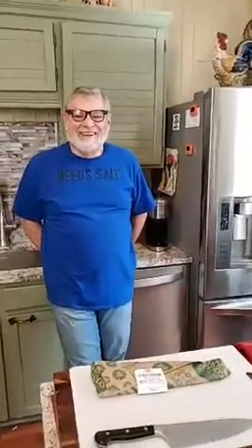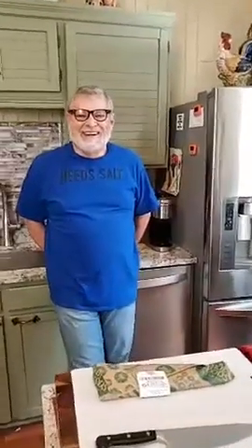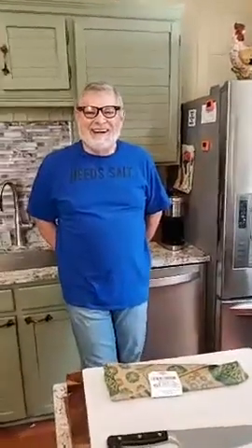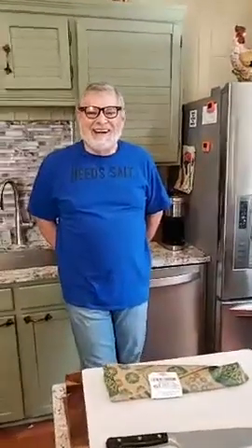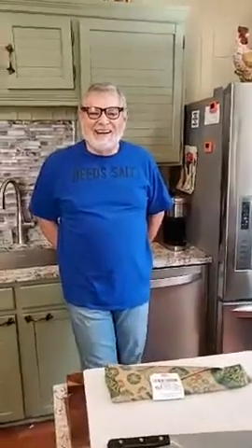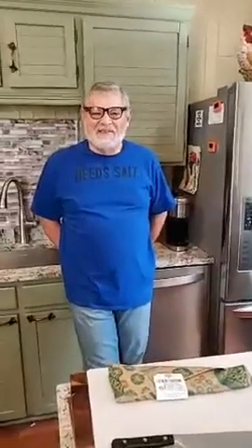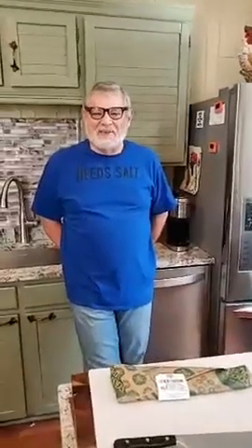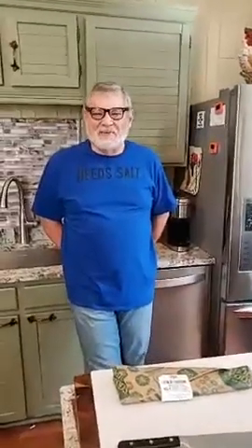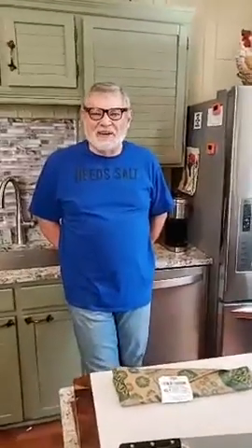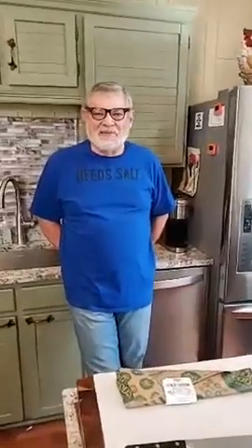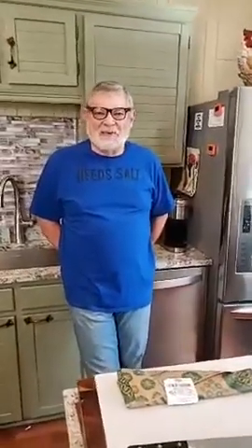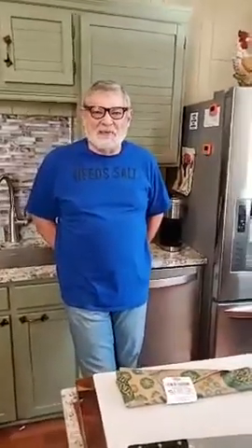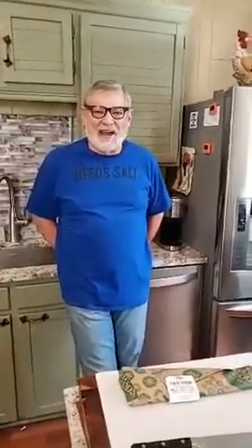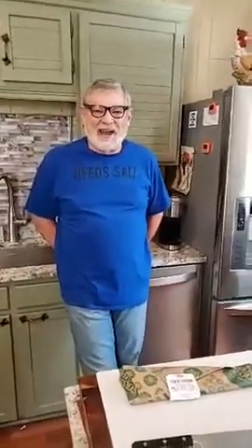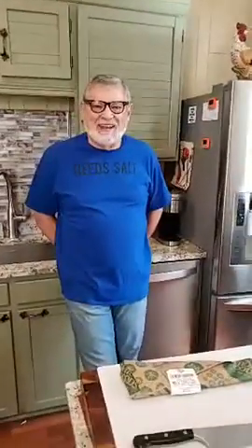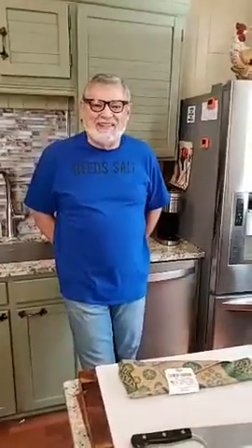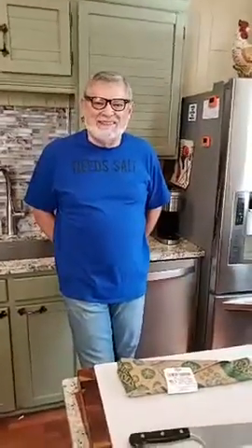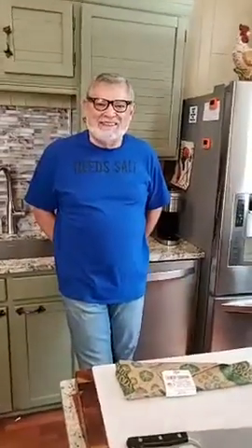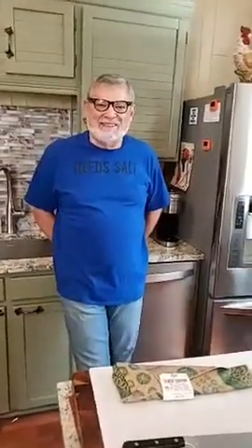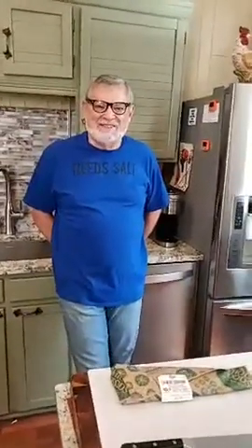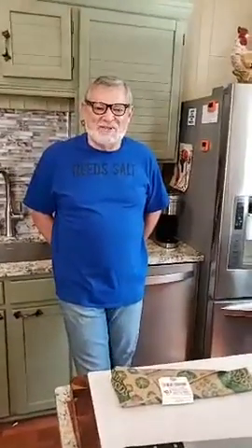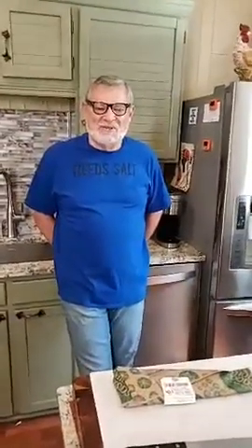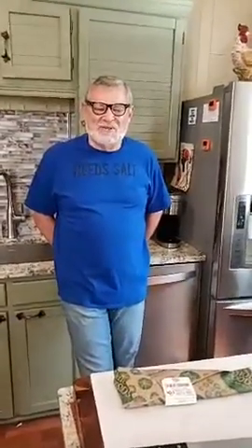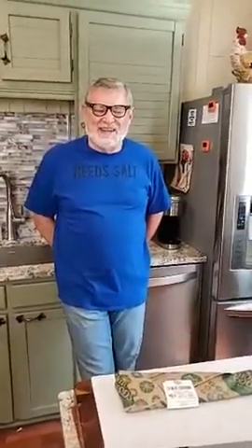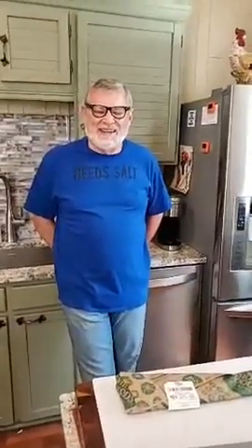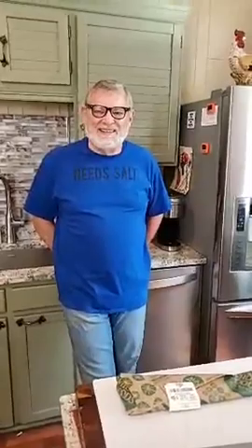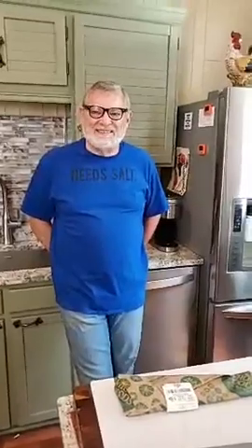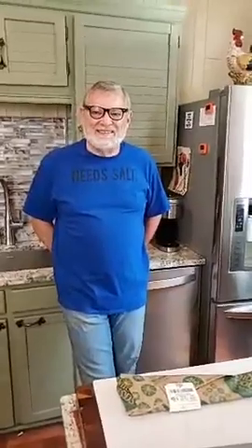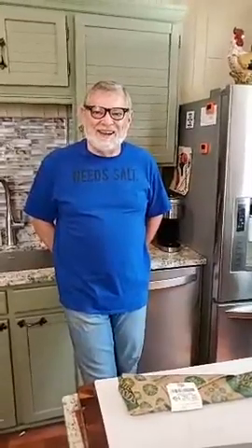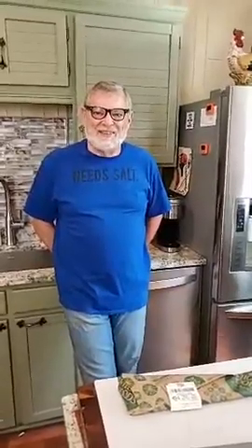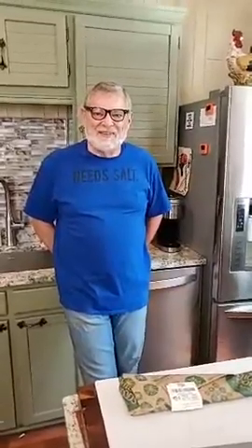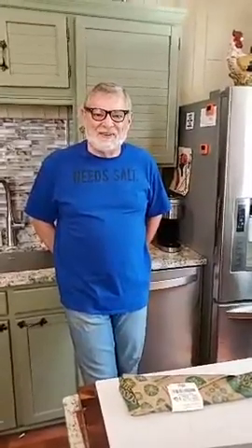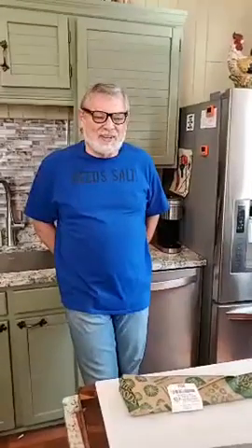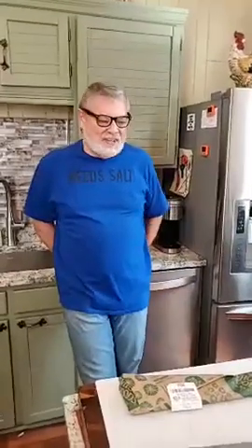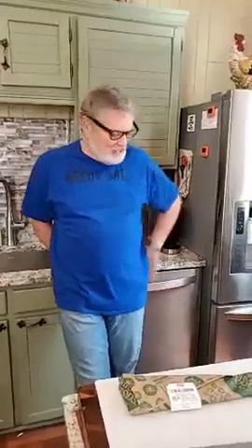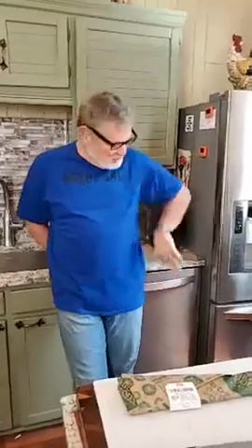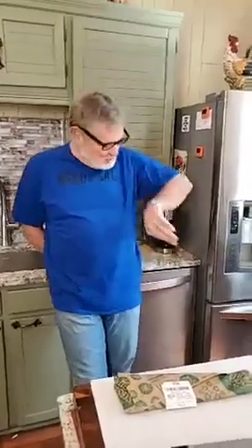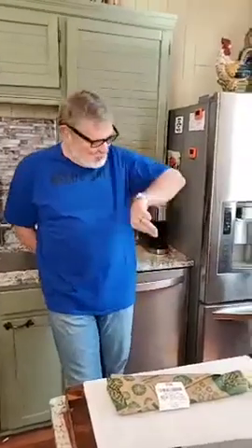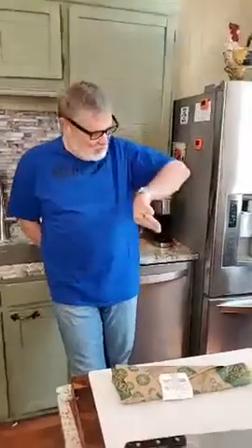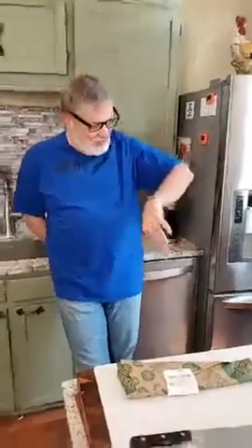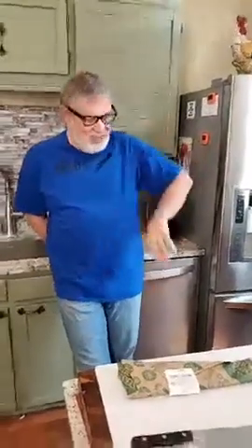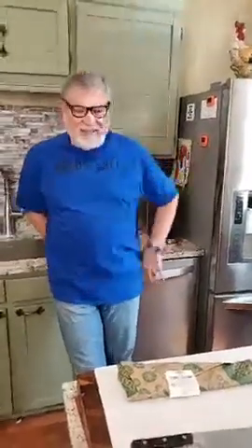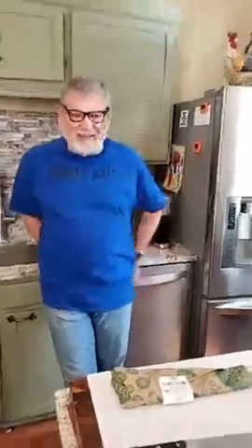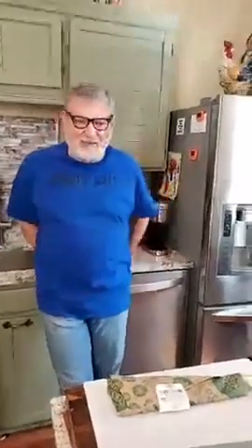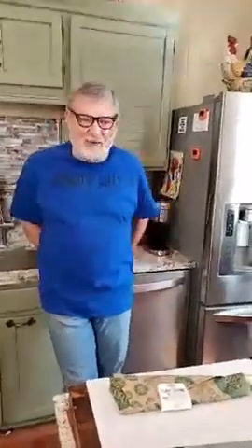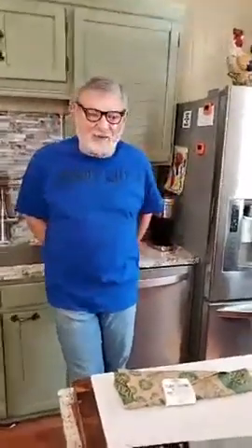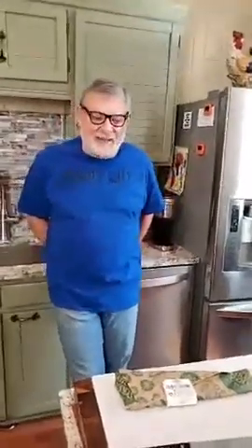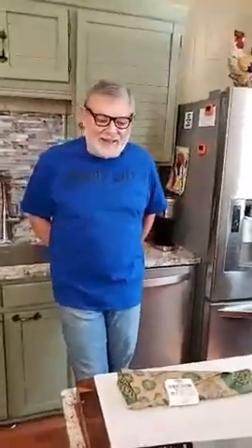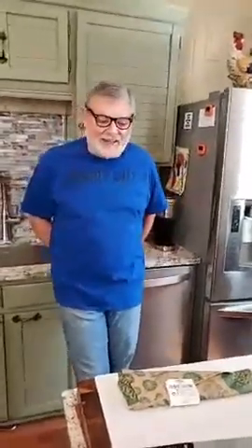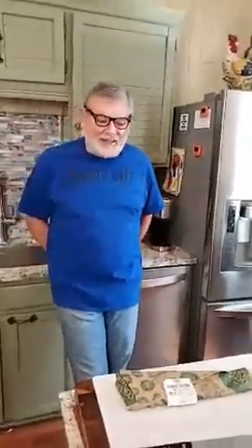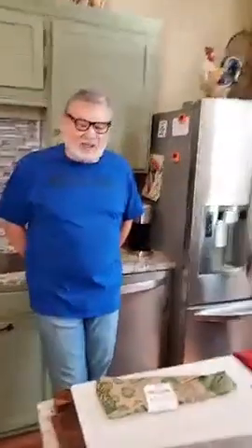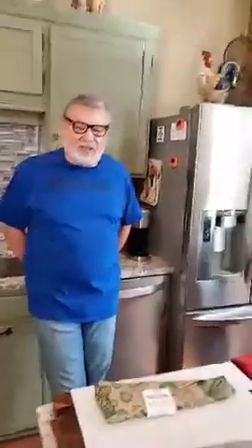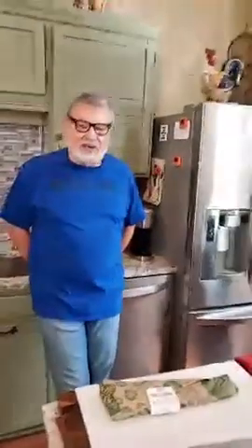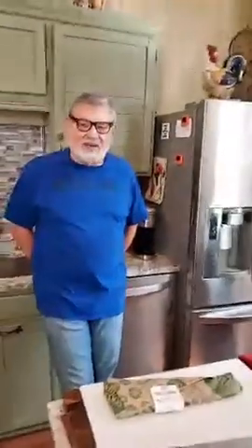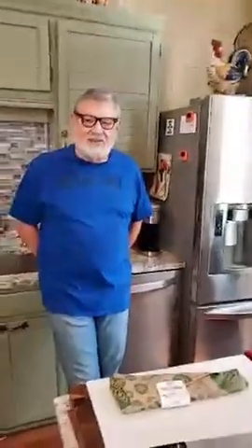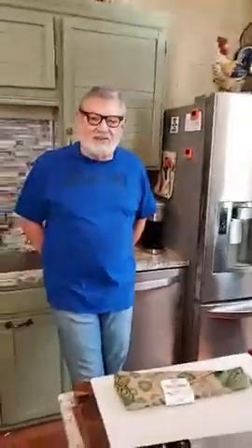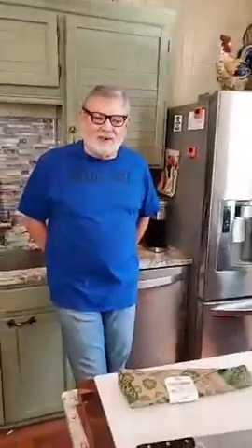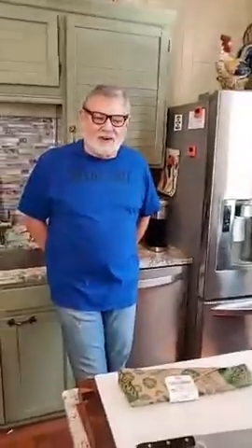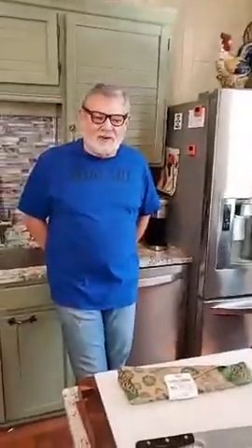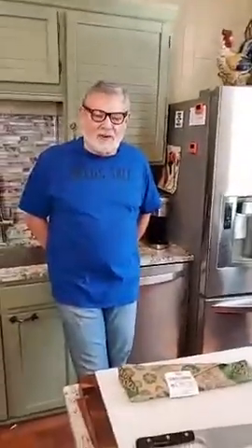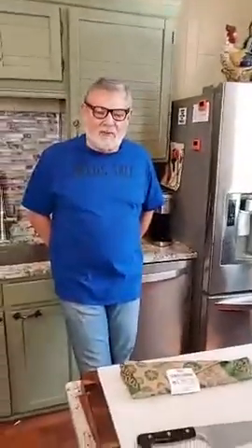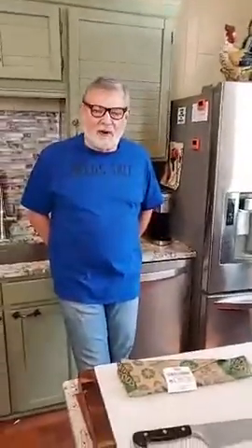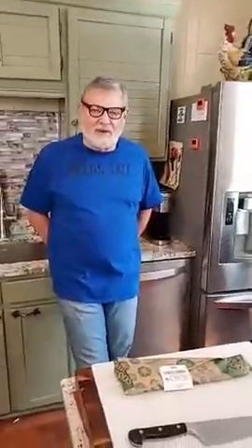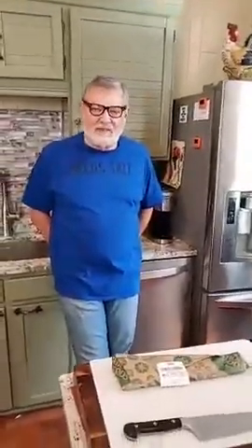Hi everybody, we're back. It's Tuesday, it's 9:30-ish, and we're ready to get going here for our quick breakfast.